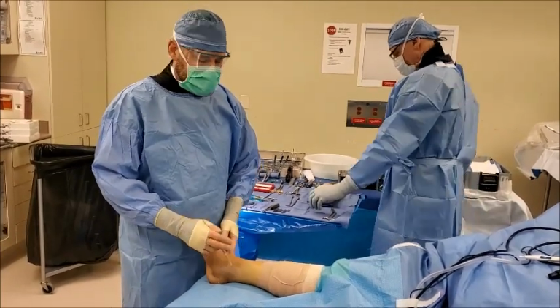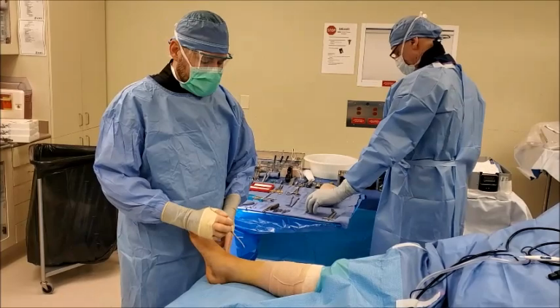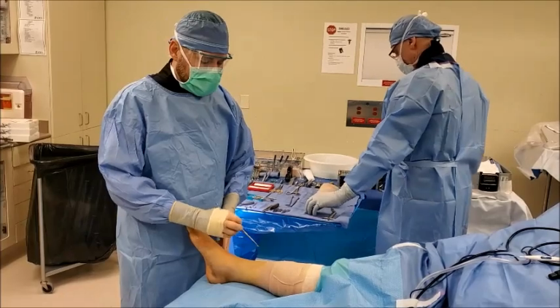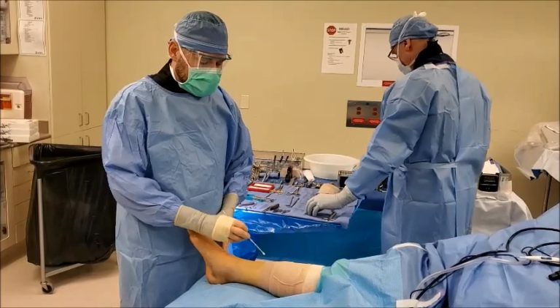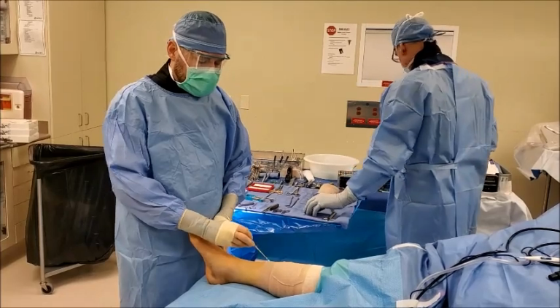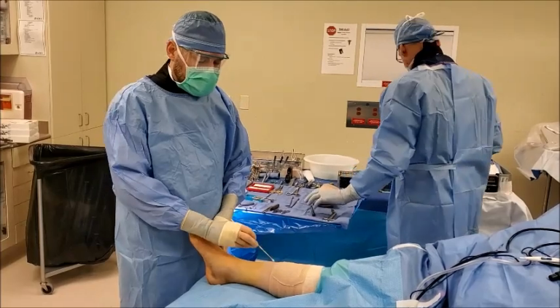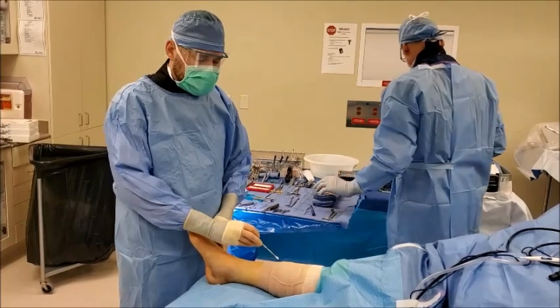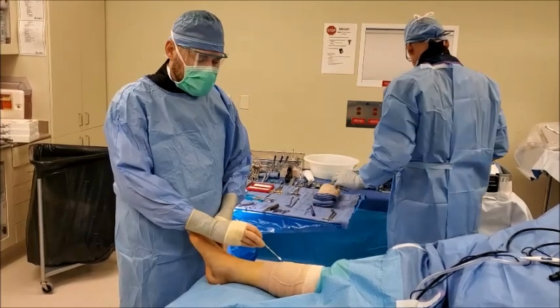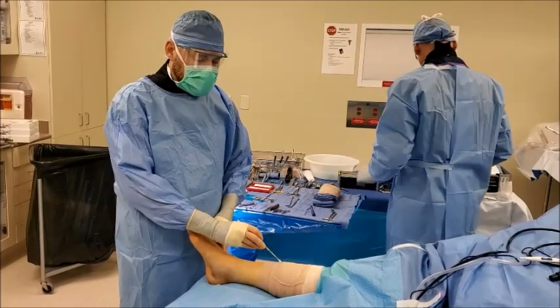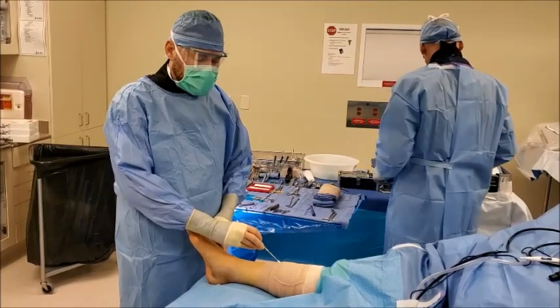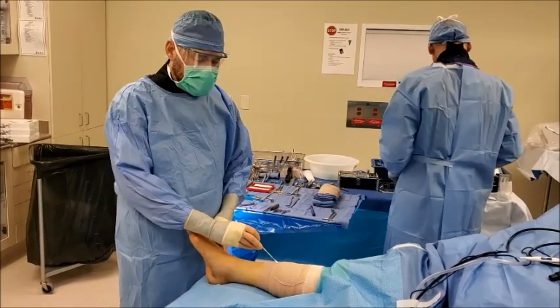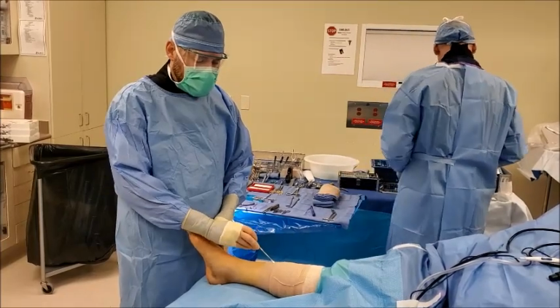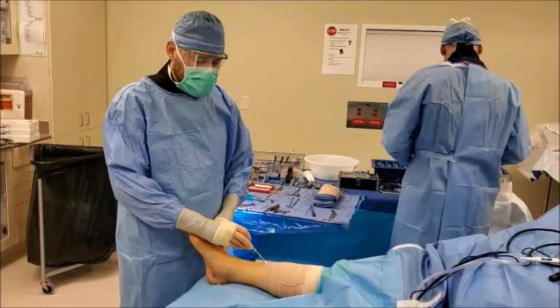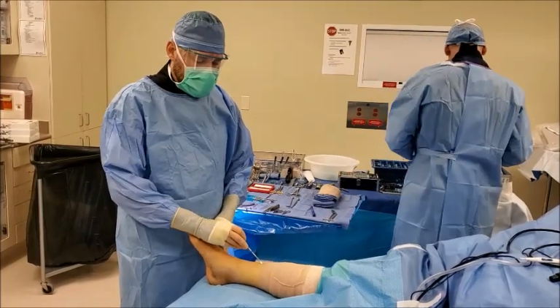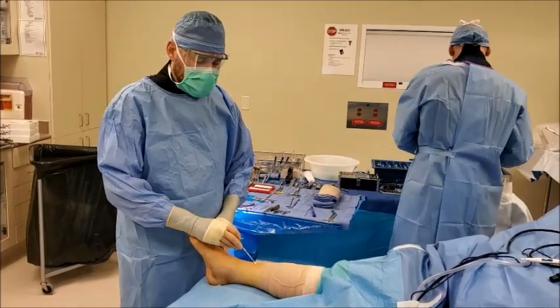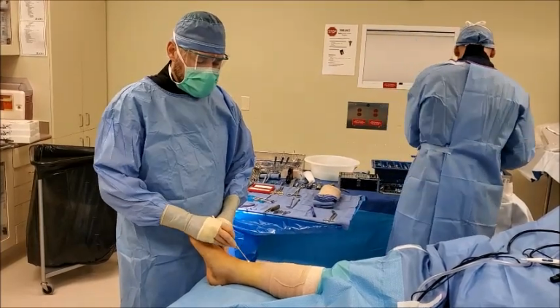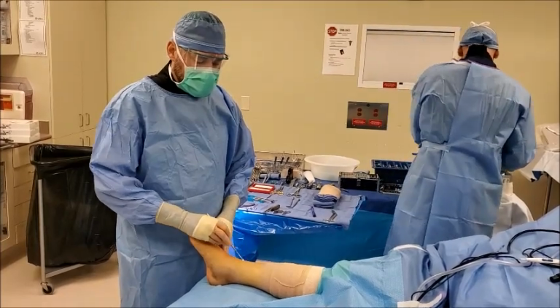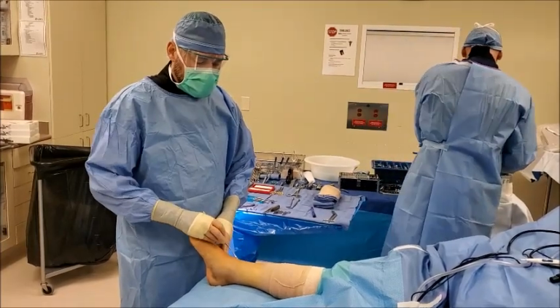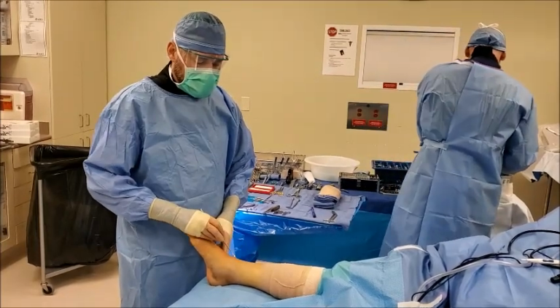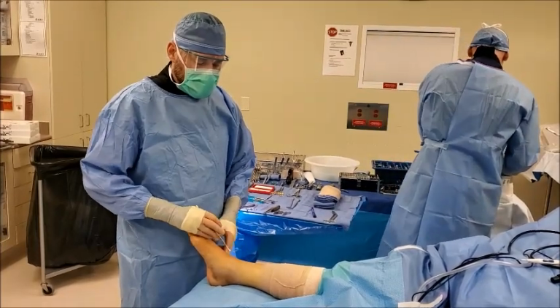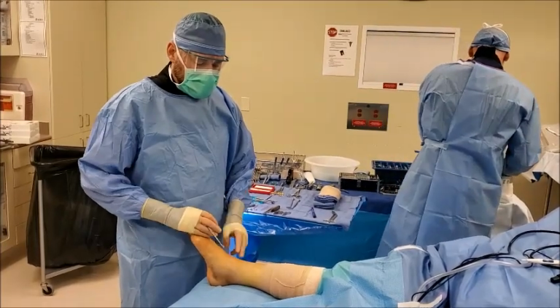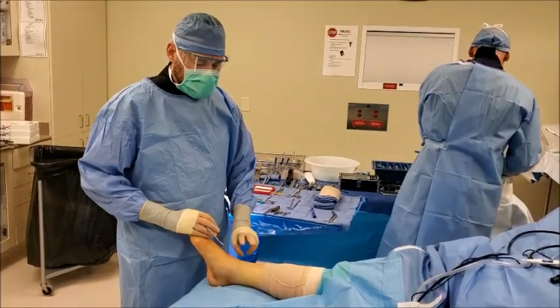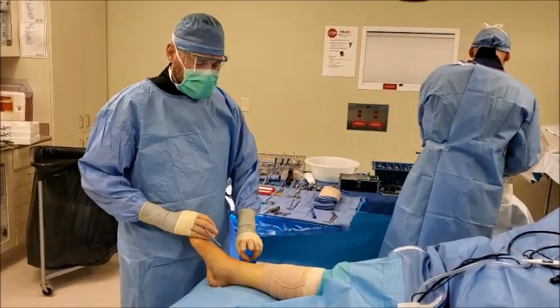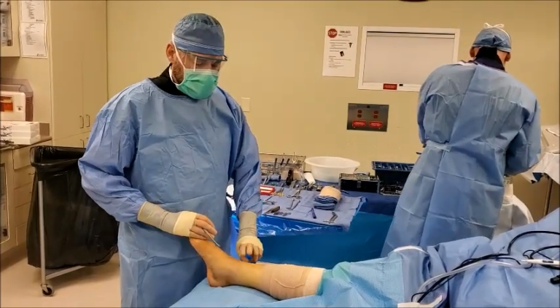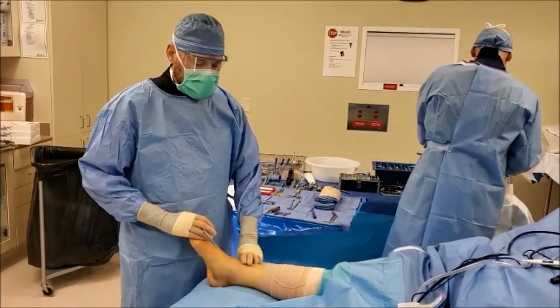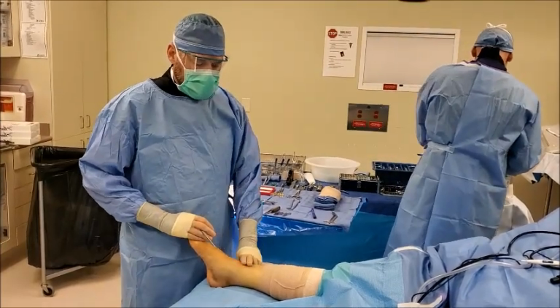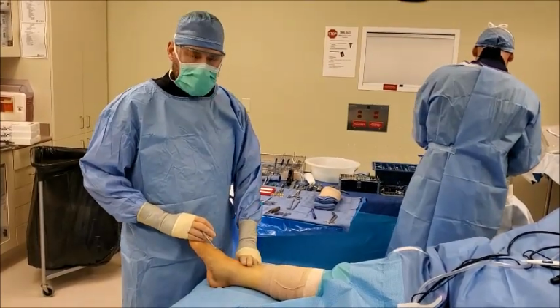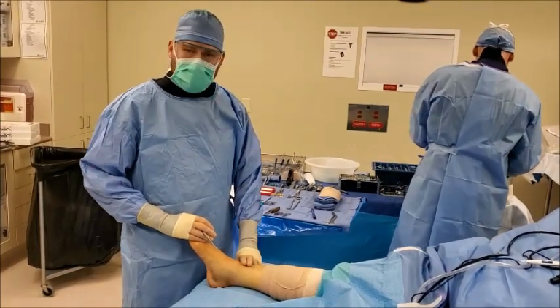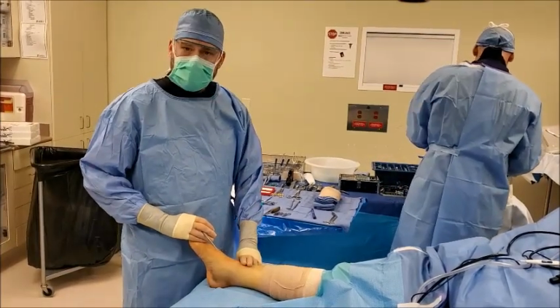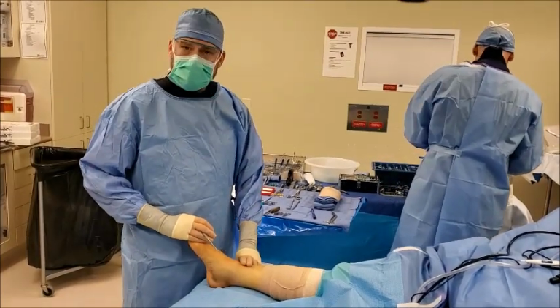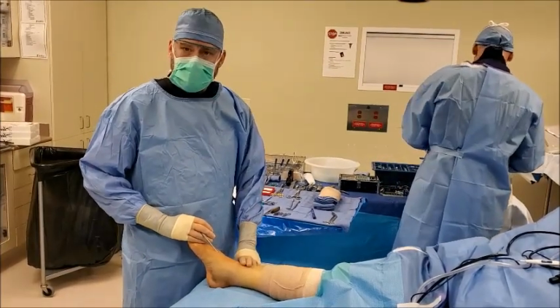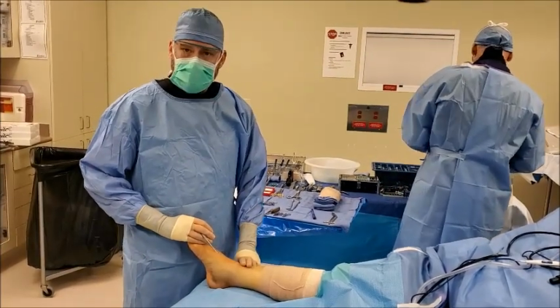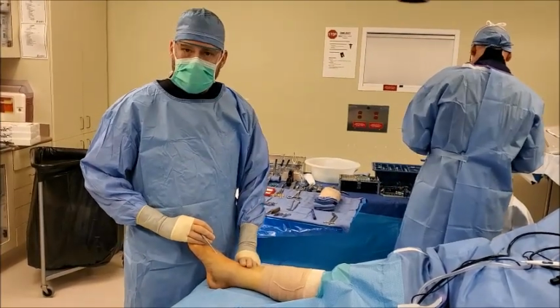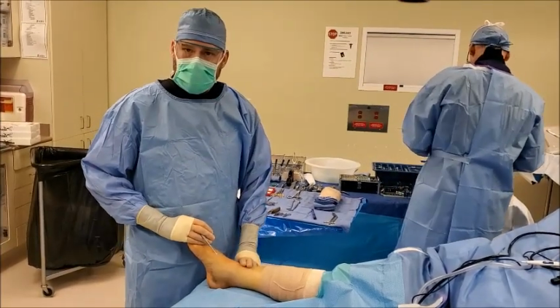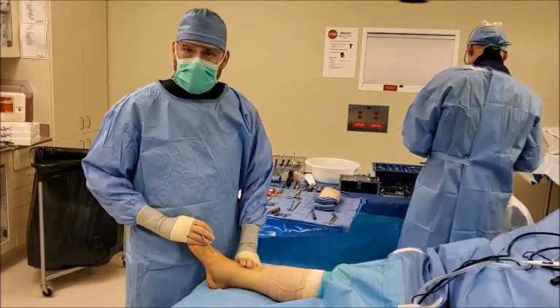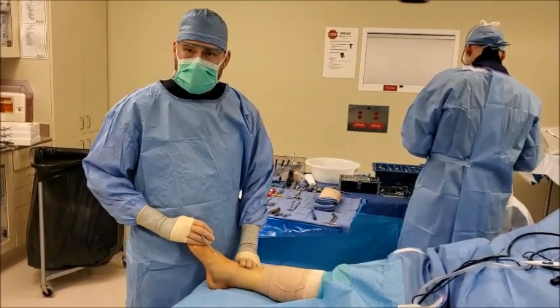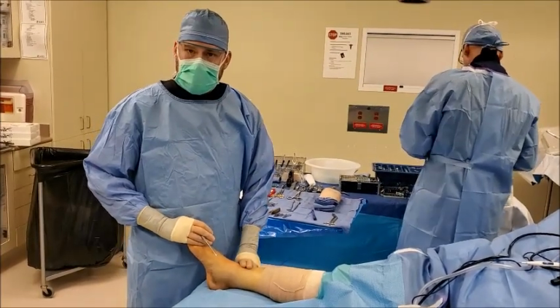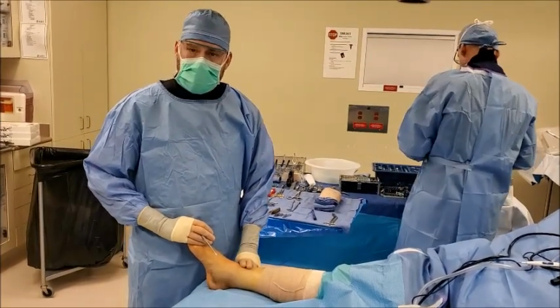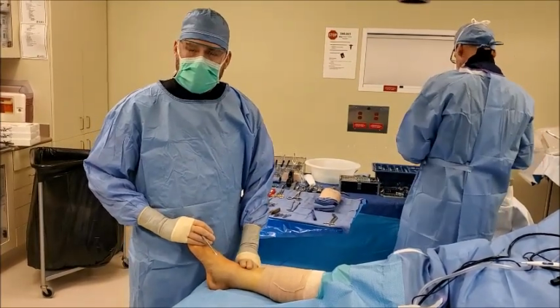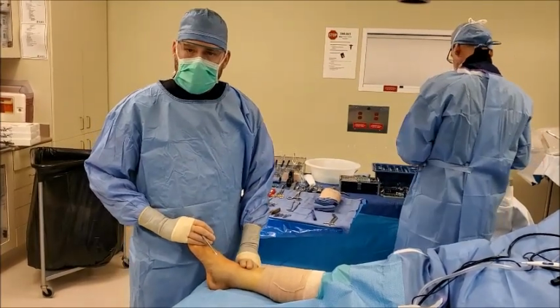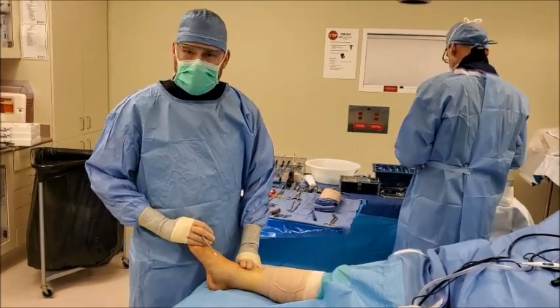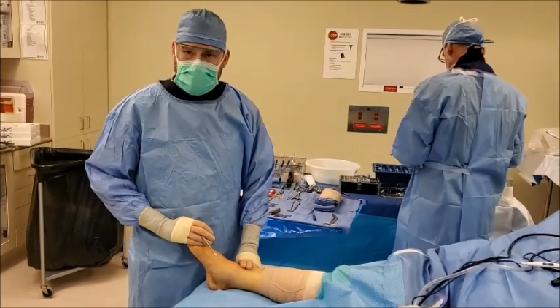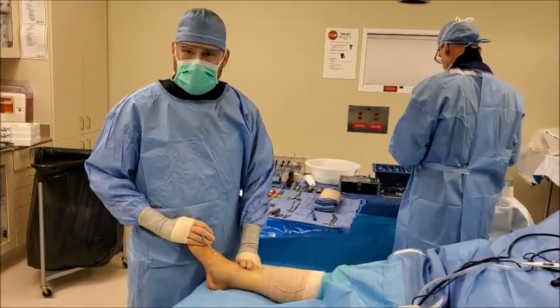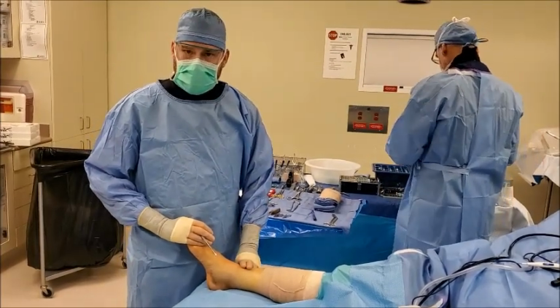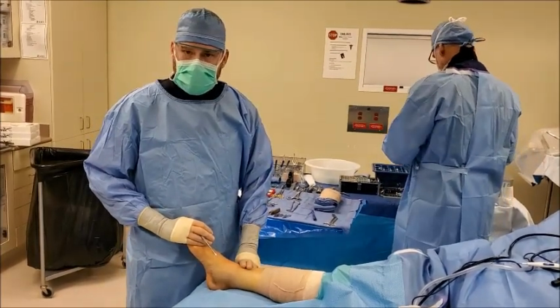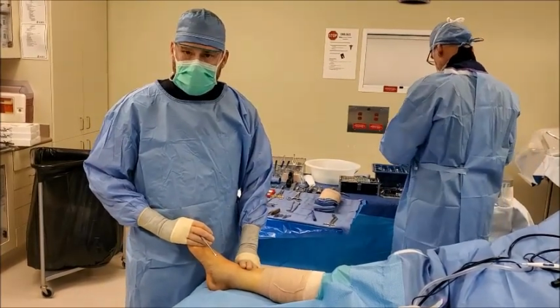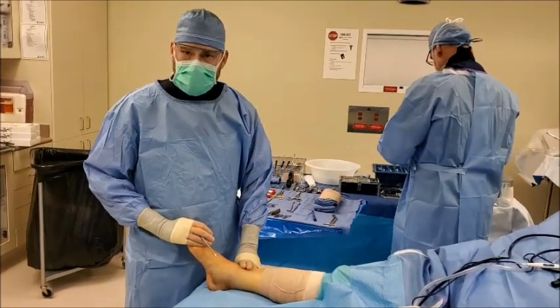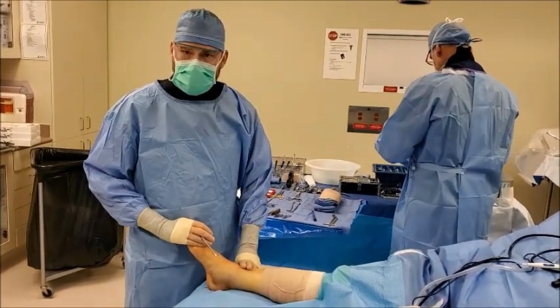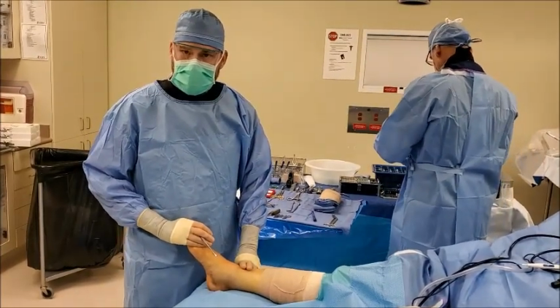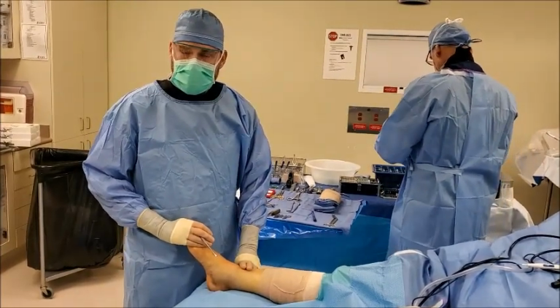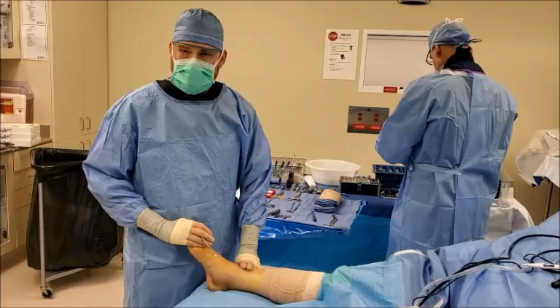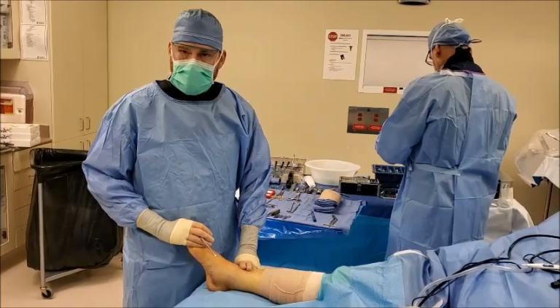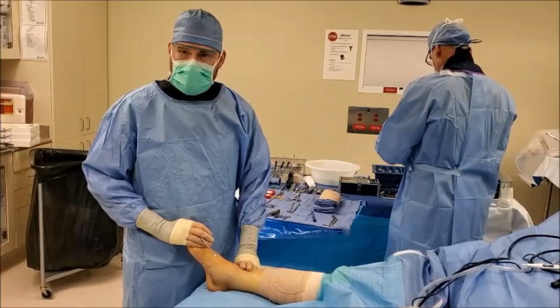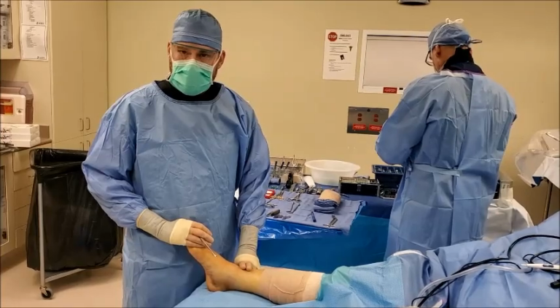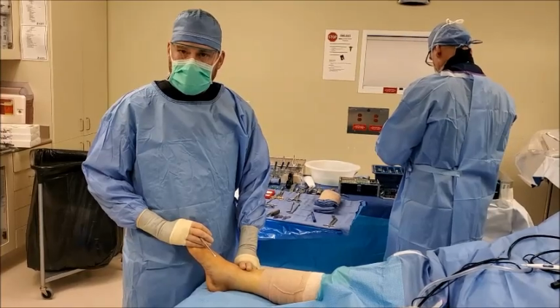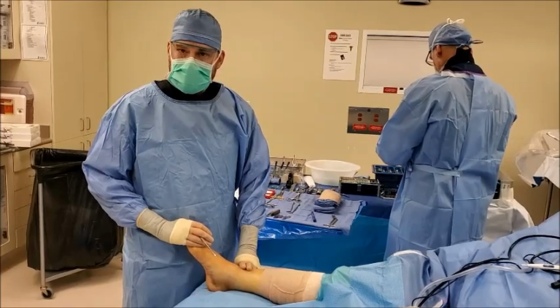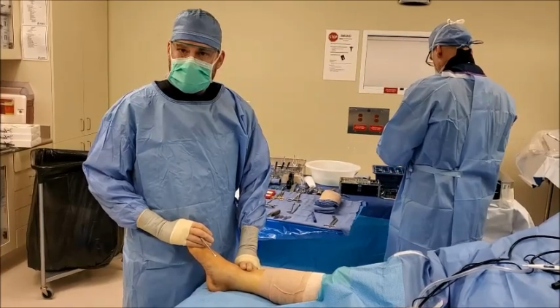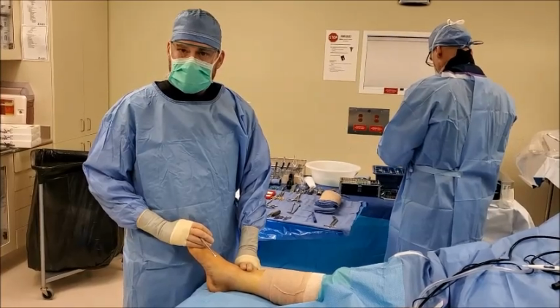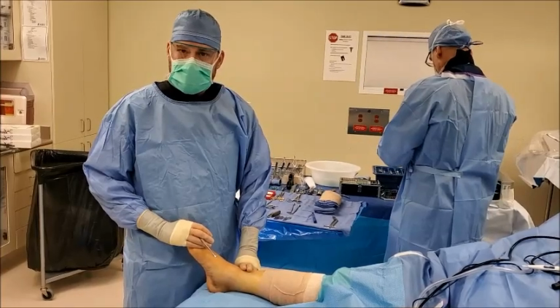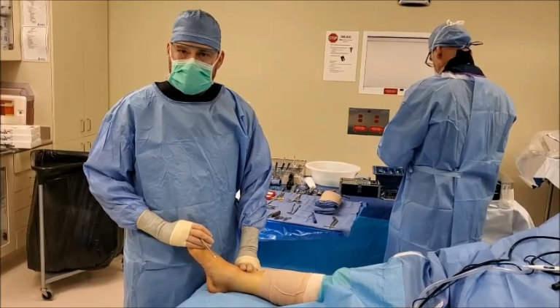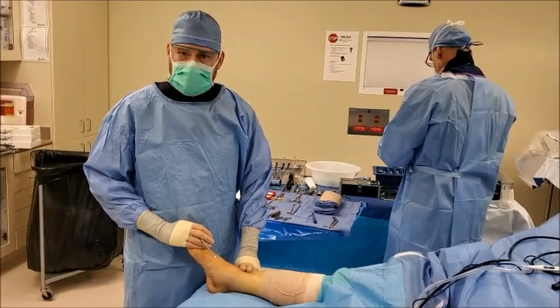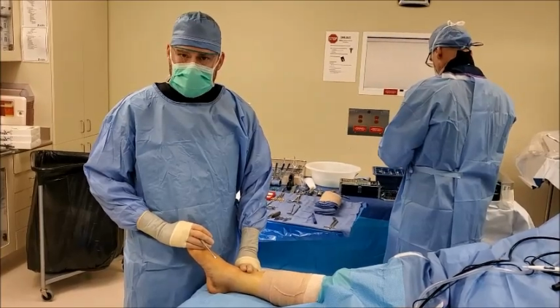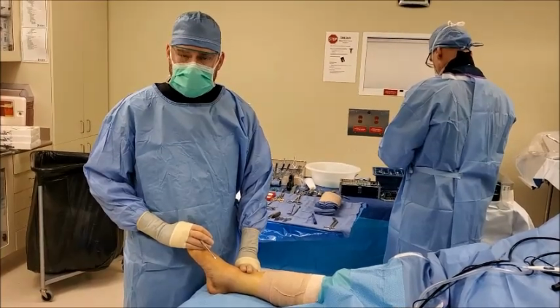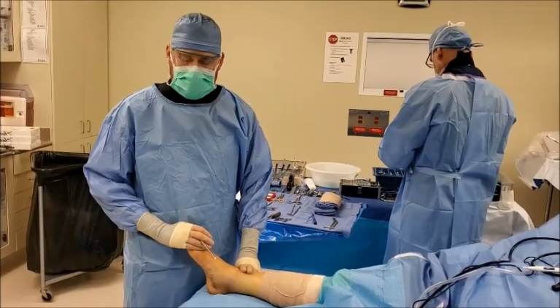At the same time, we'll be repairing the broad ligament that holds the two long bones of the leg together to create stability, called the syndesmosis.